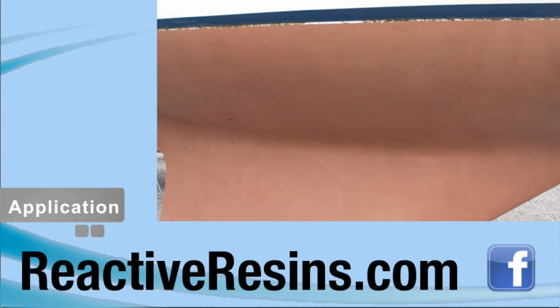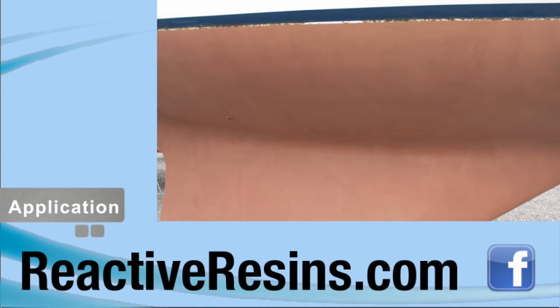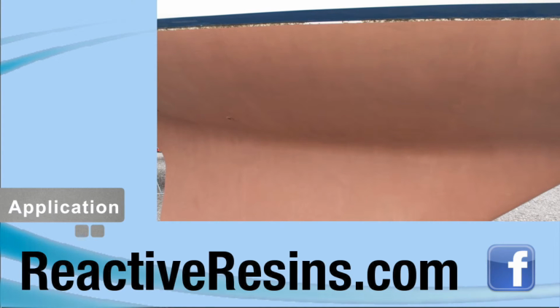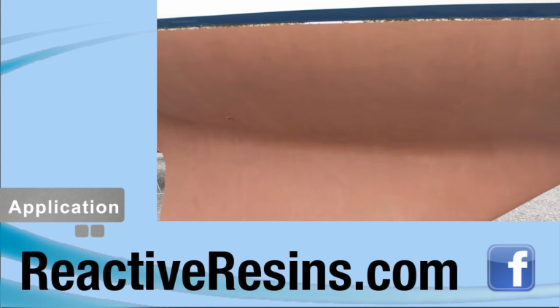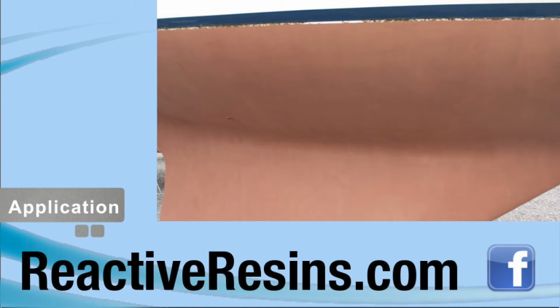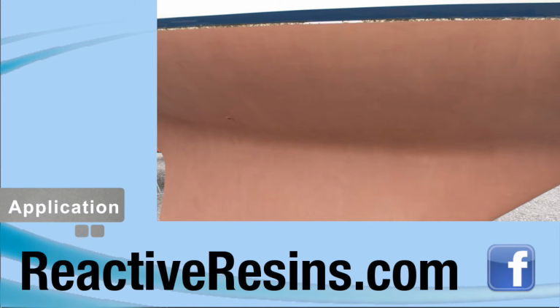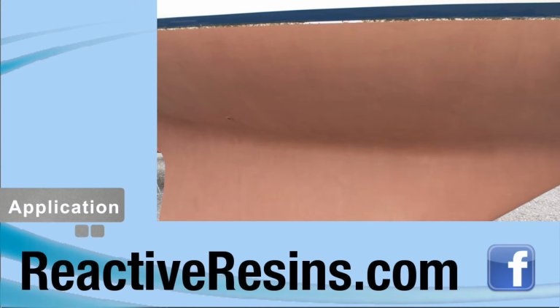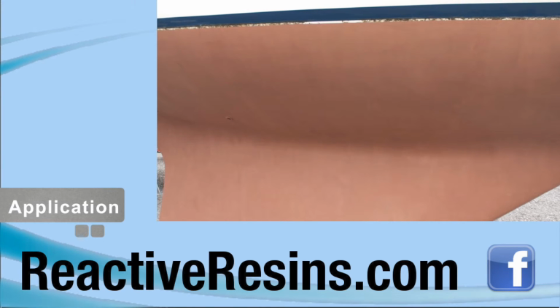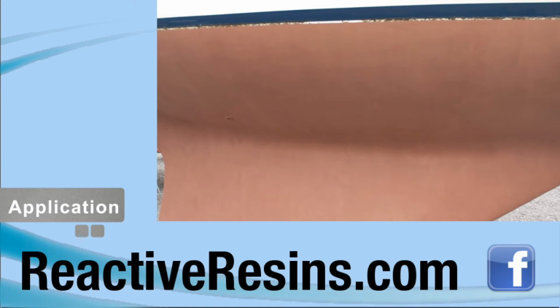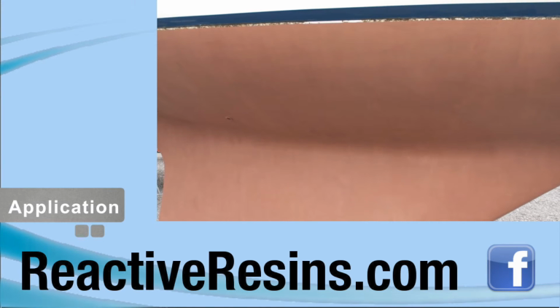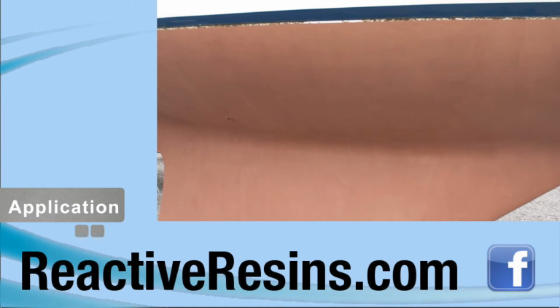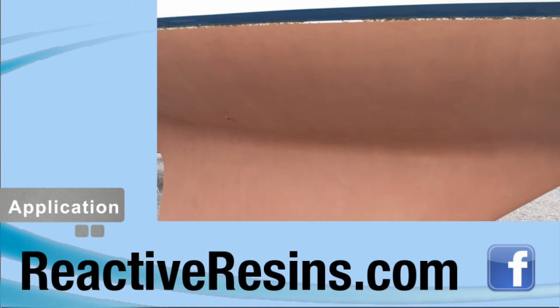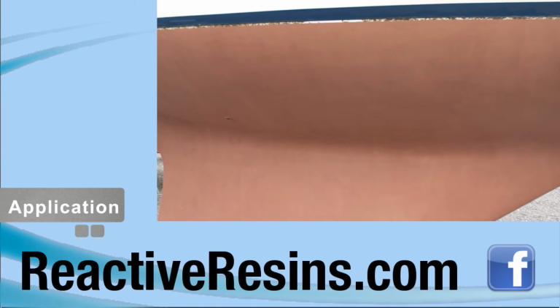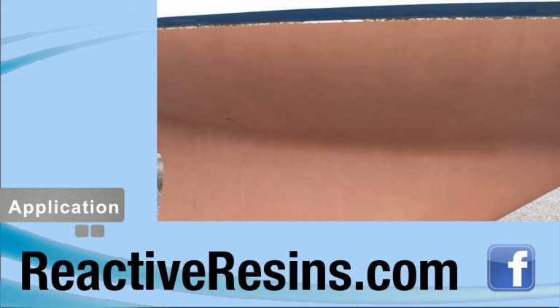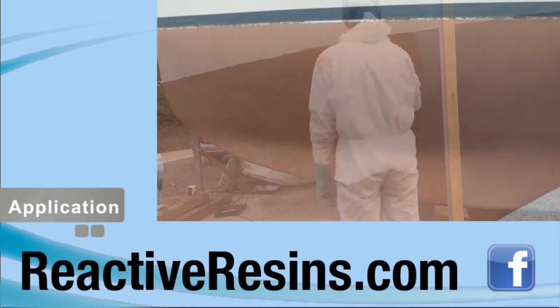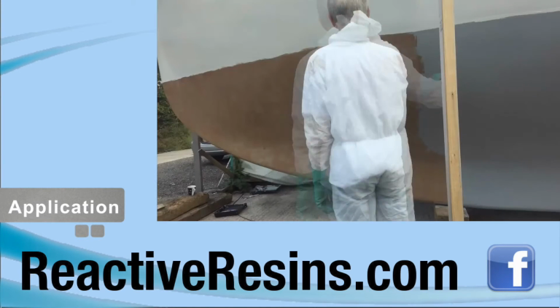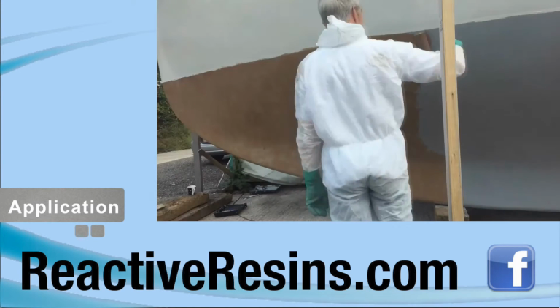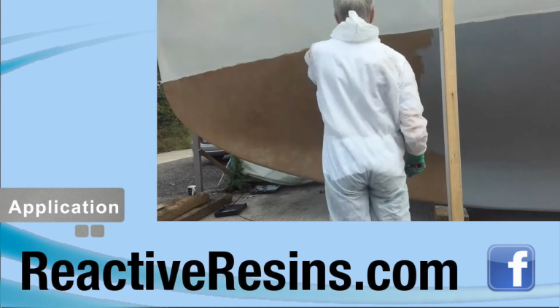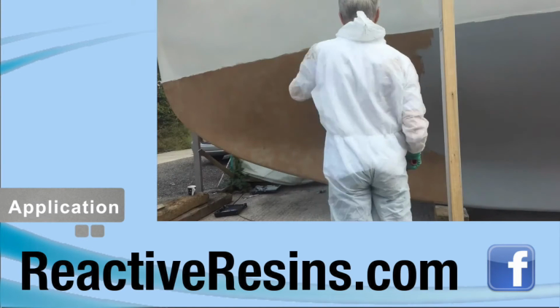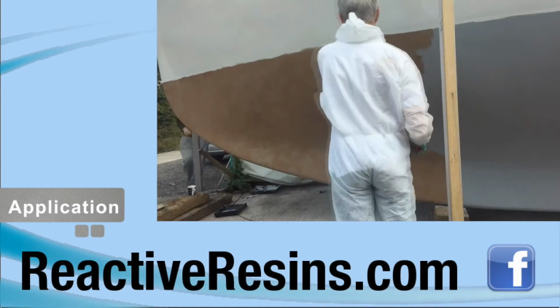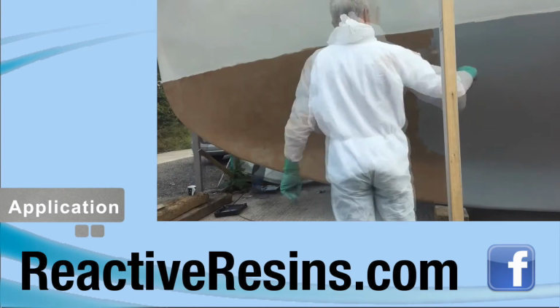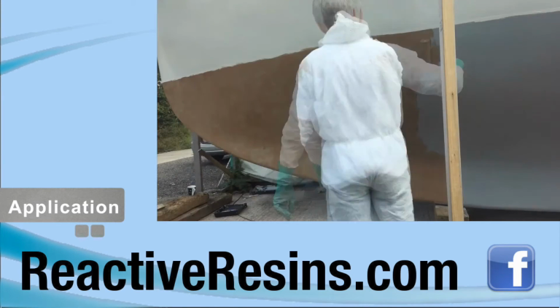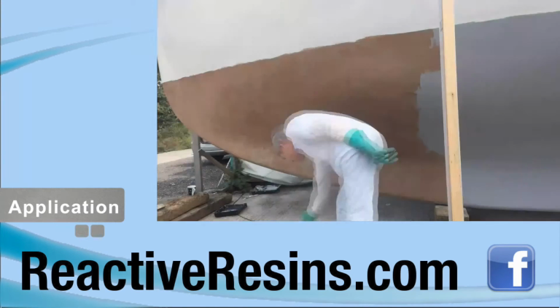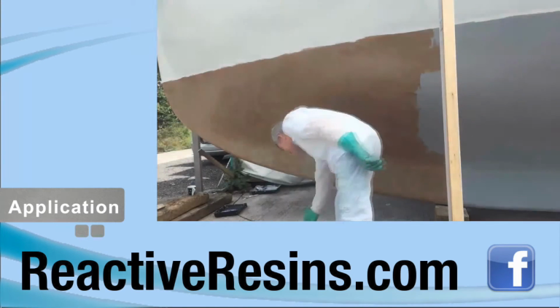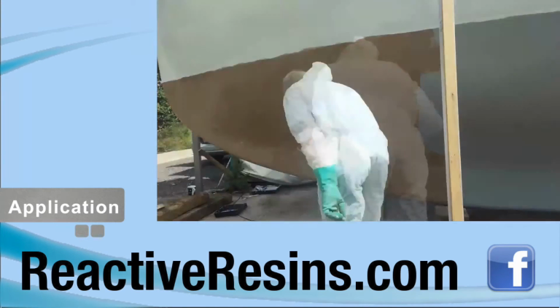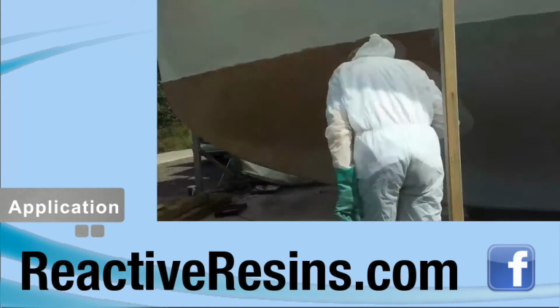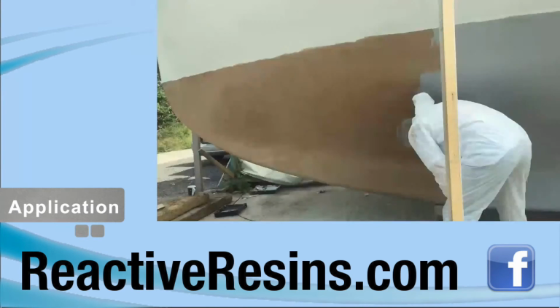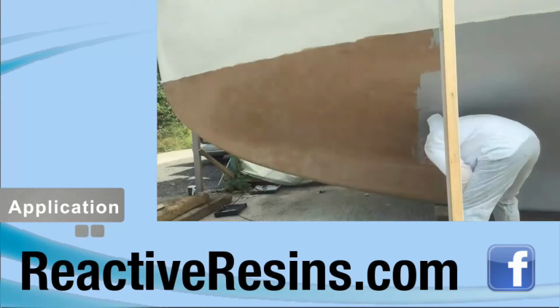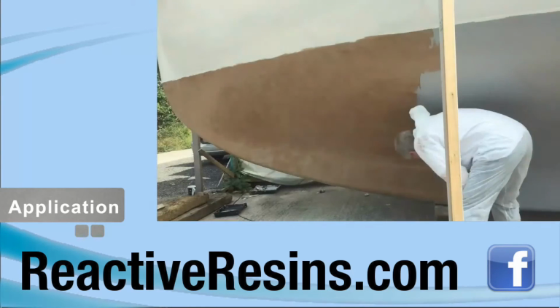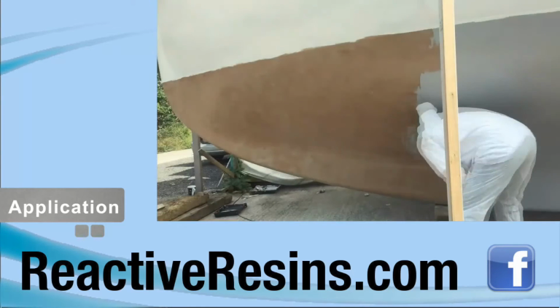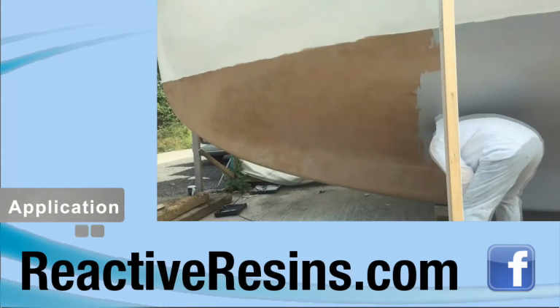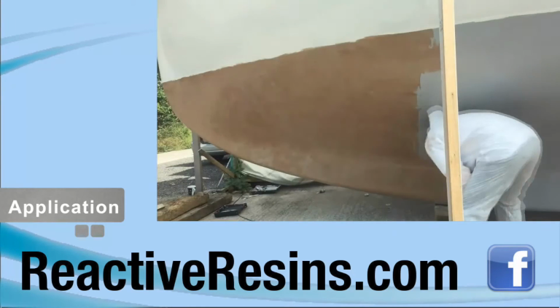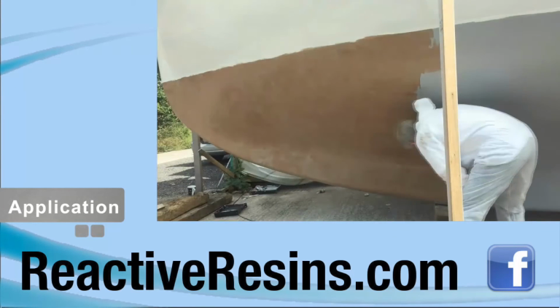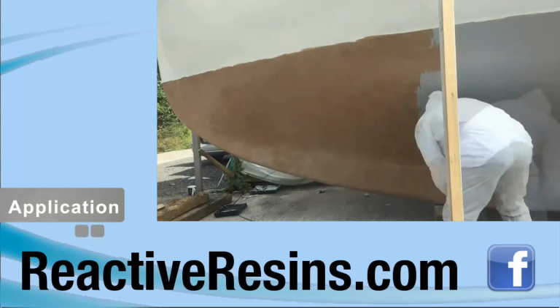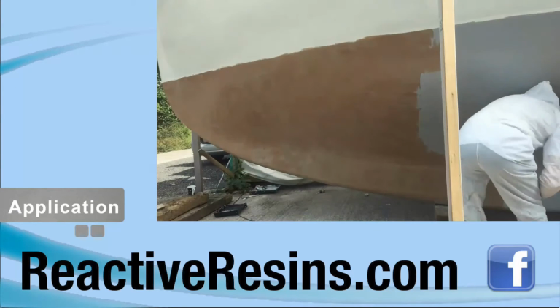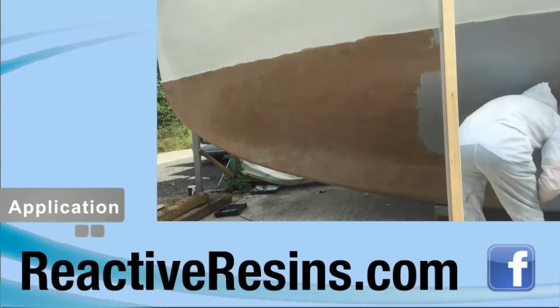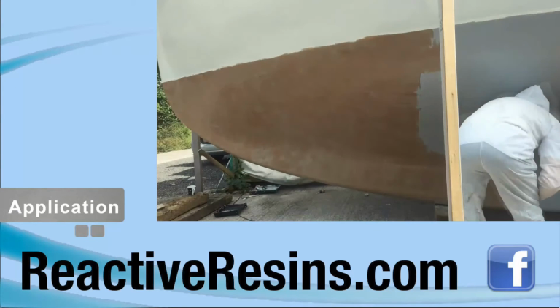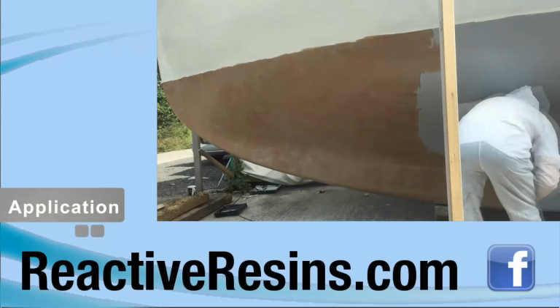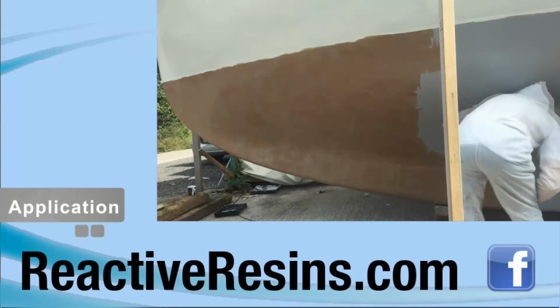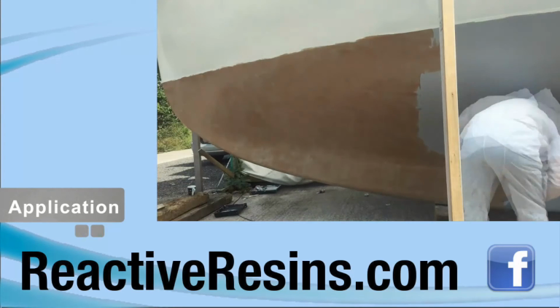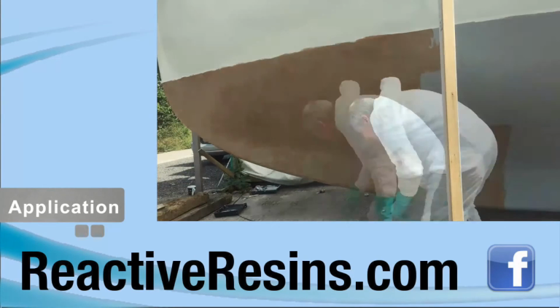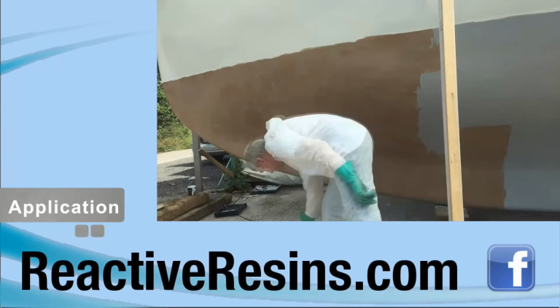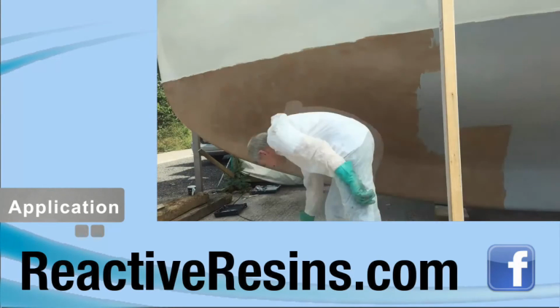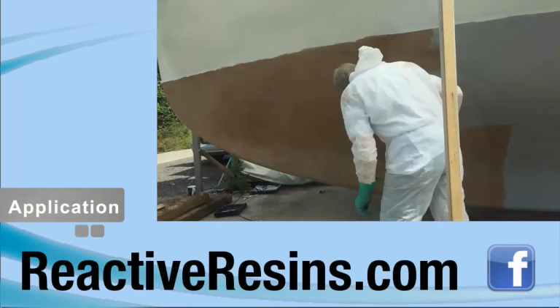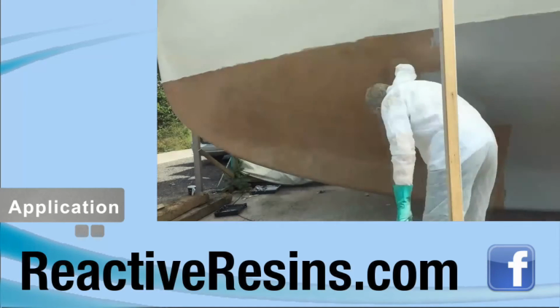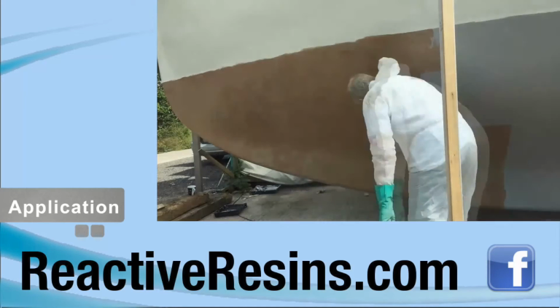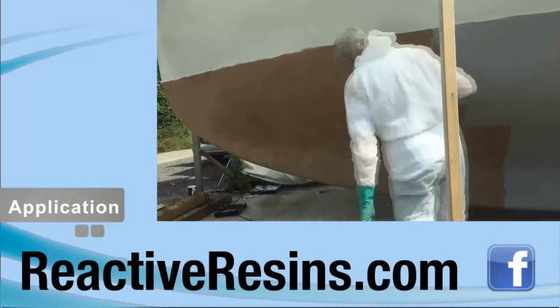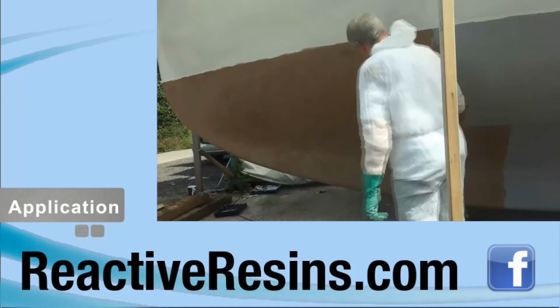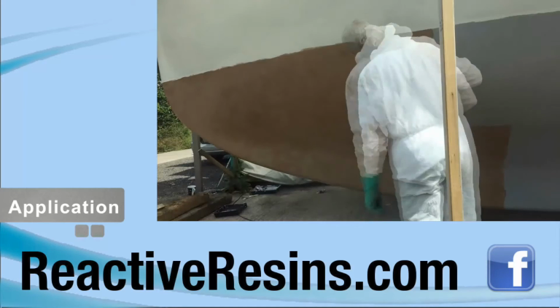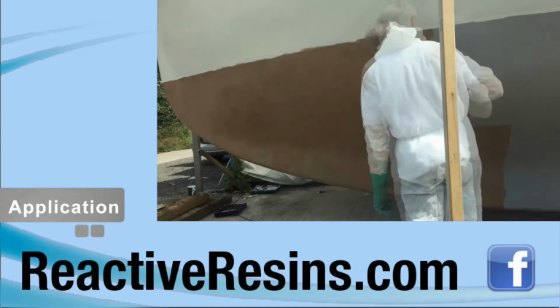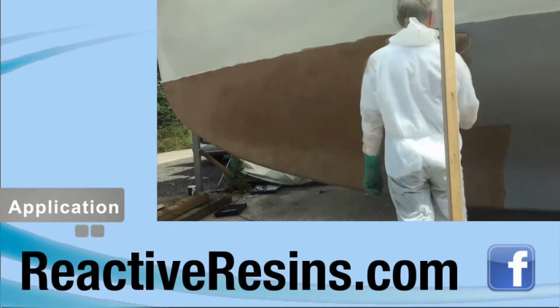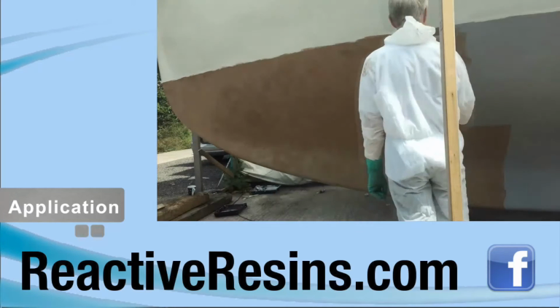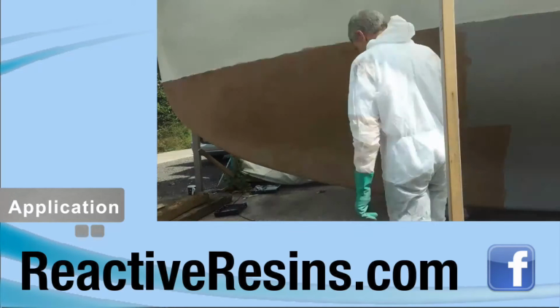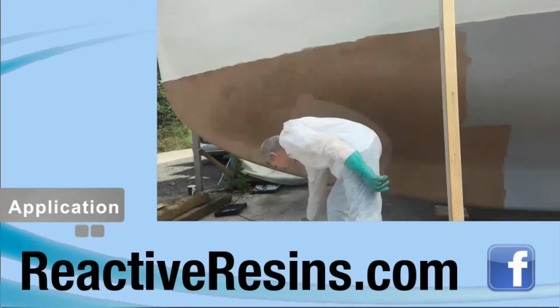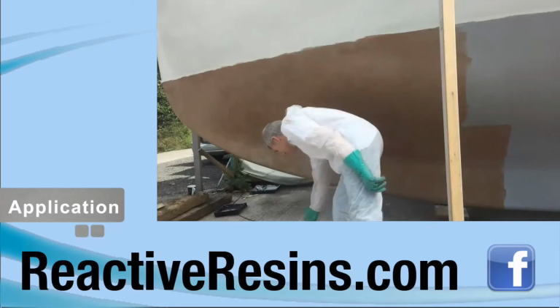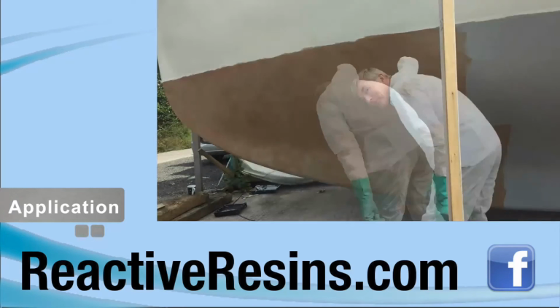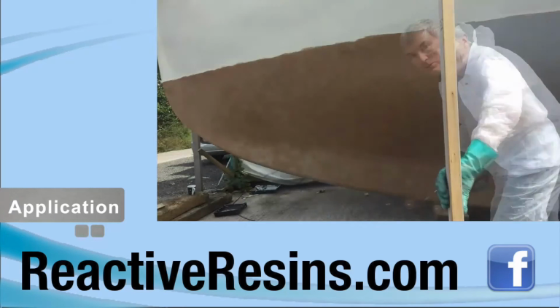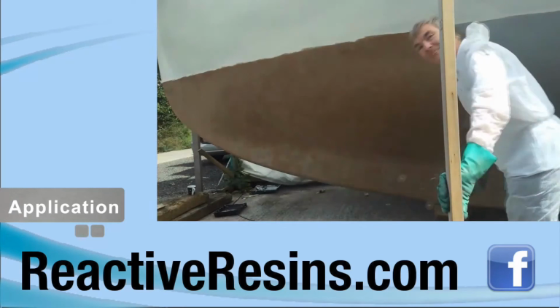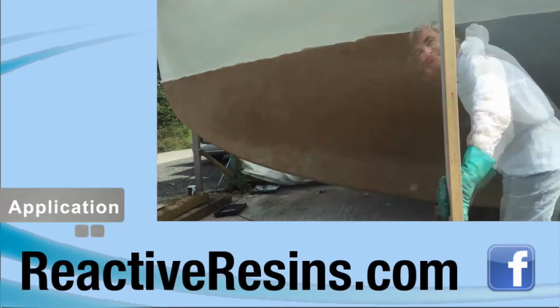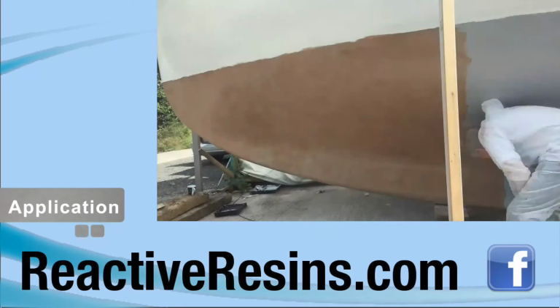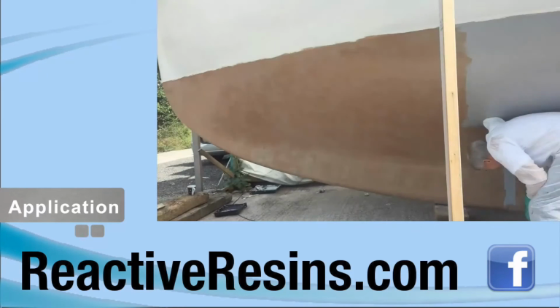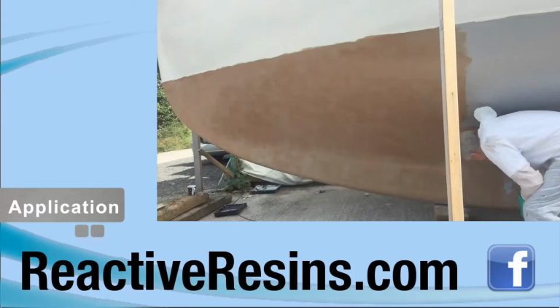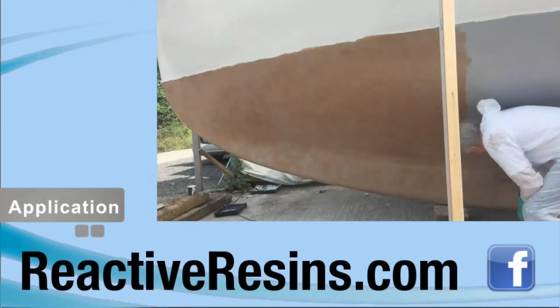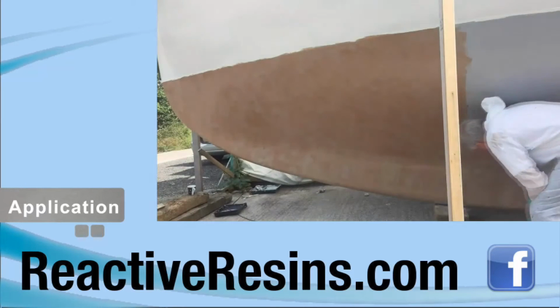In most conditions, Synergy will be hard enough for your boat to be lifted in slings after 24 hours and launched after 48 hours.